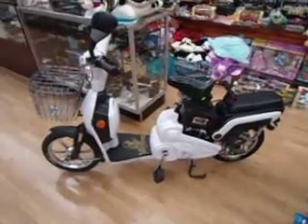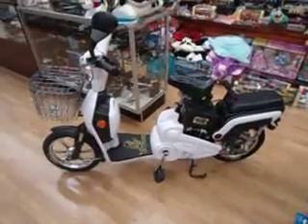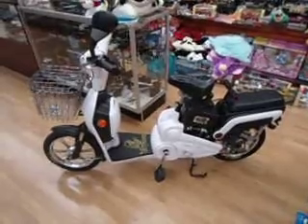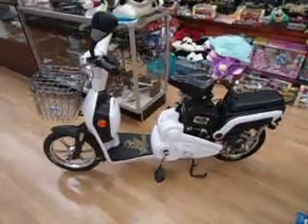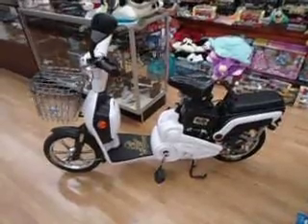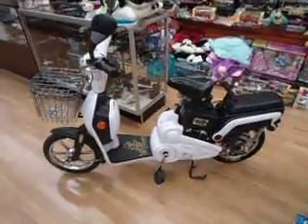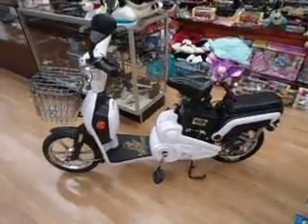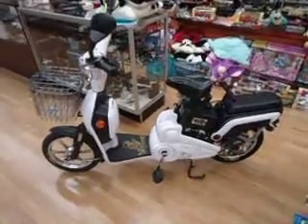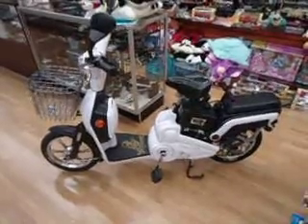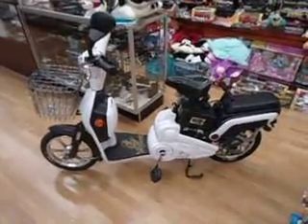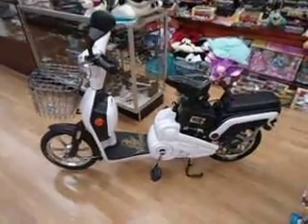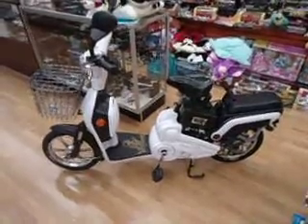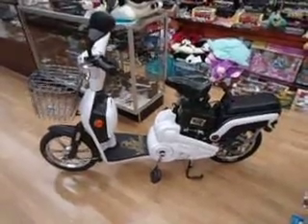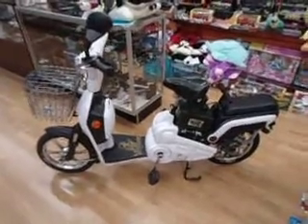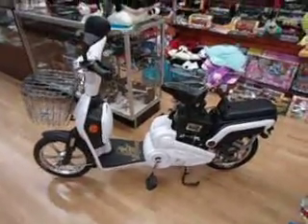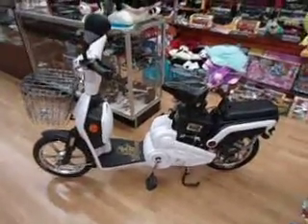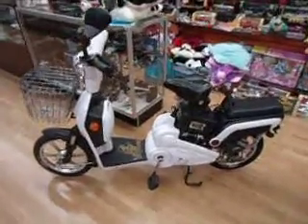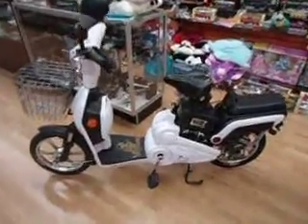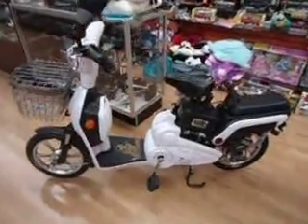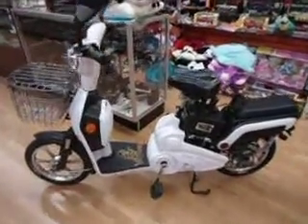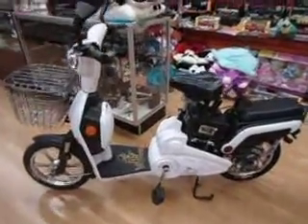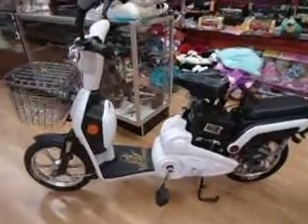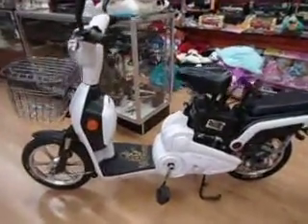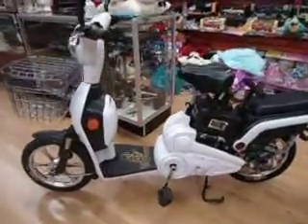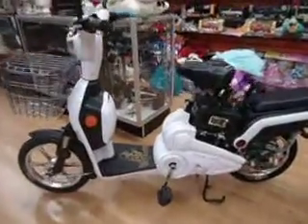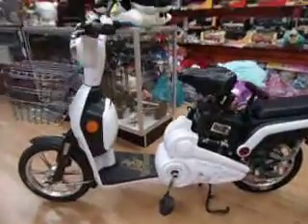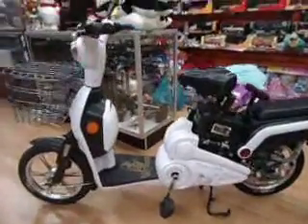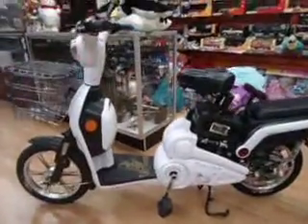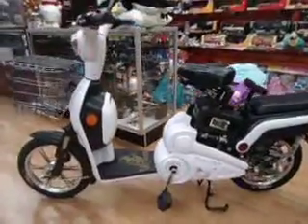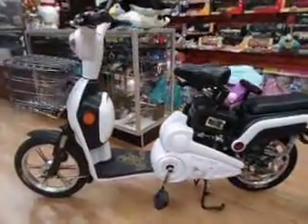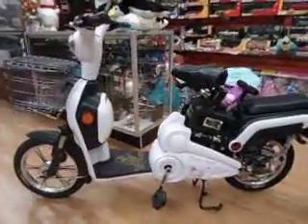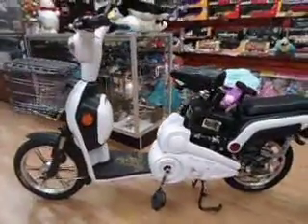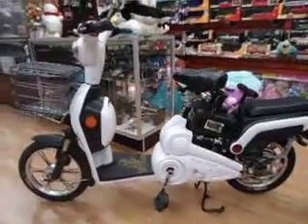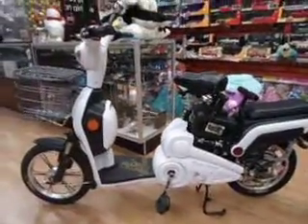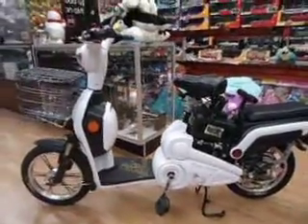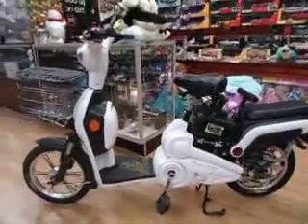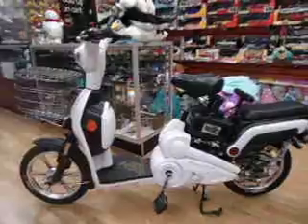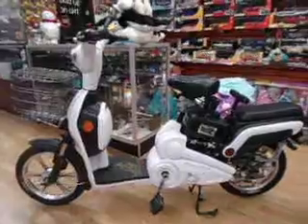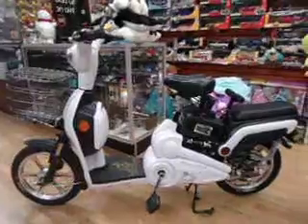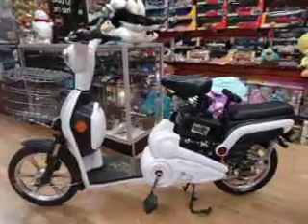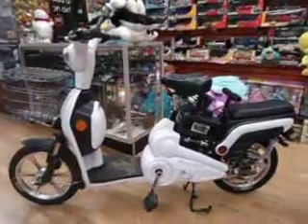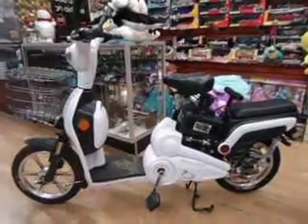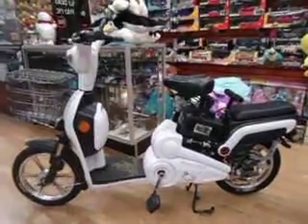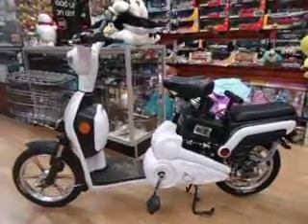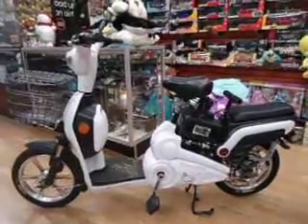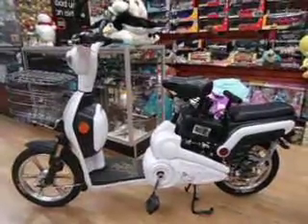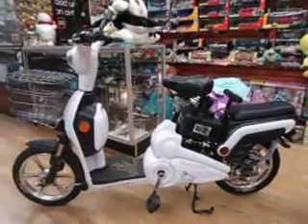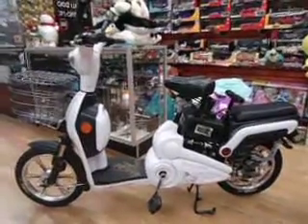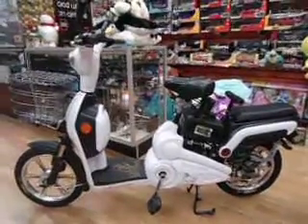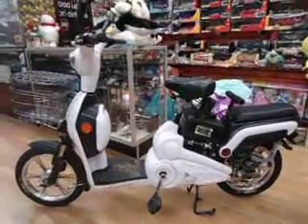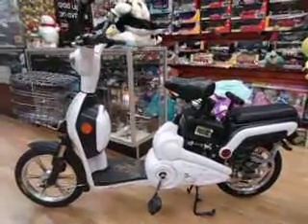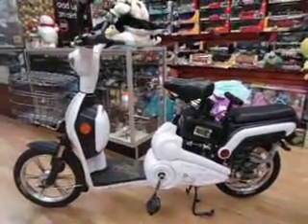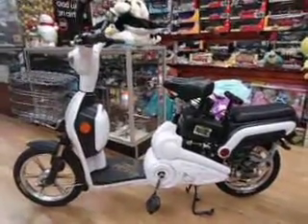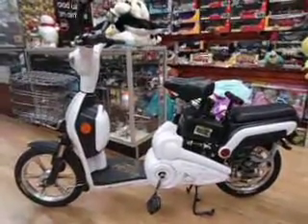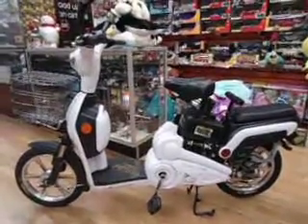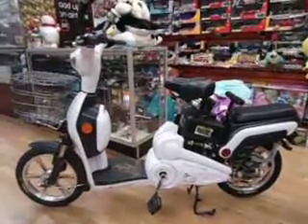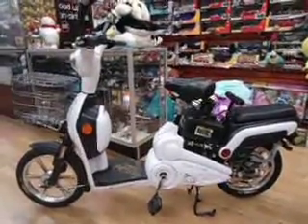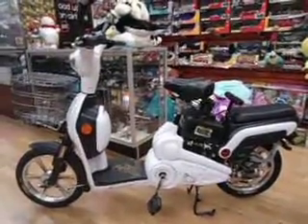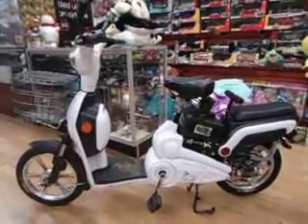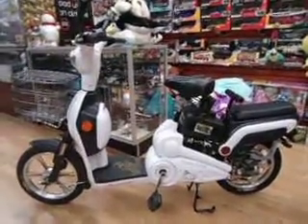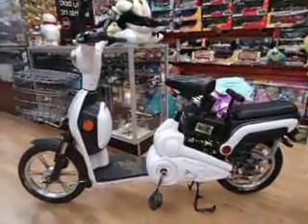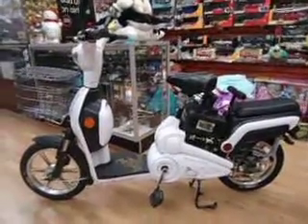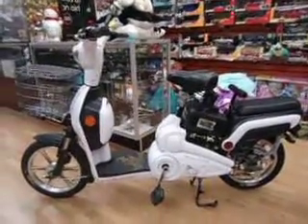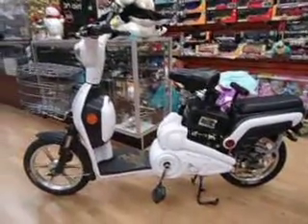Here we have the Classic 3. We have this particular model in white, red, blue, and black.